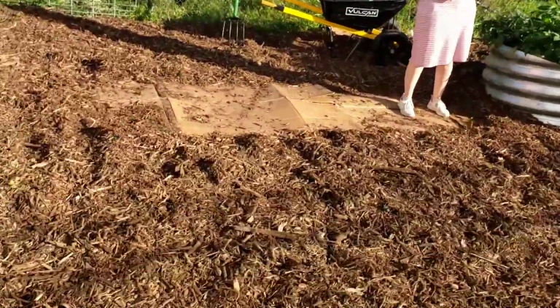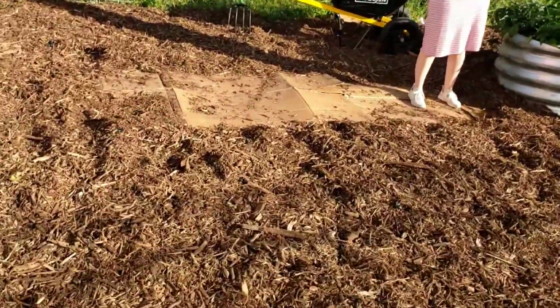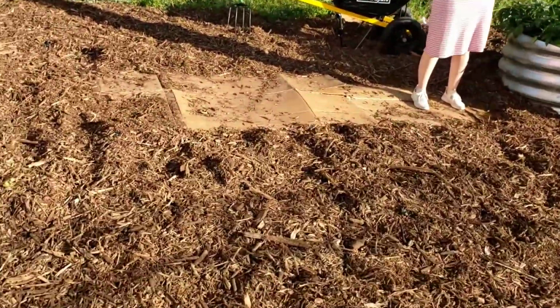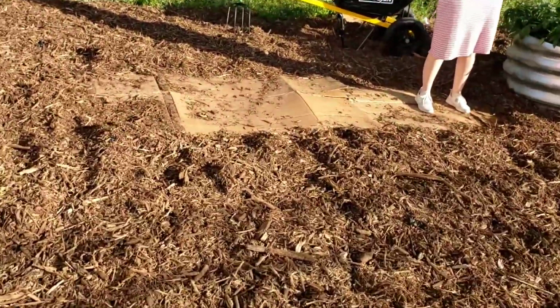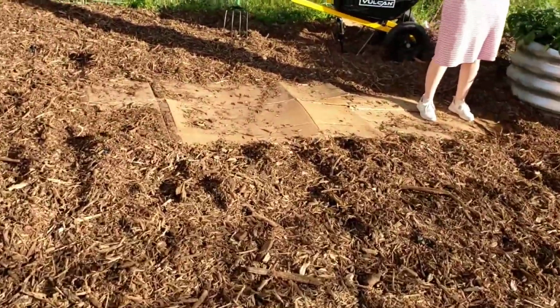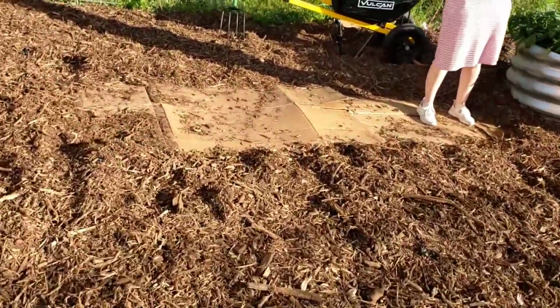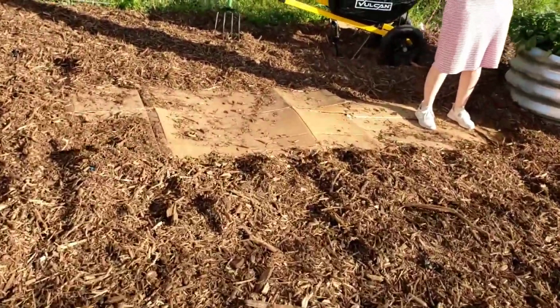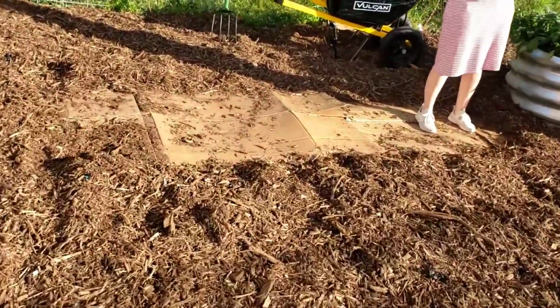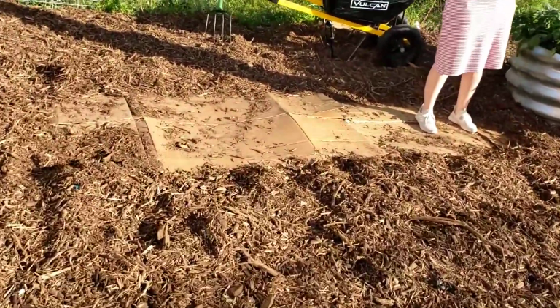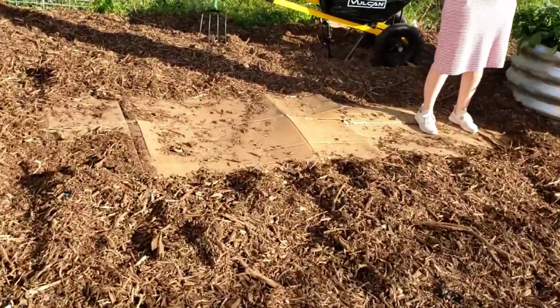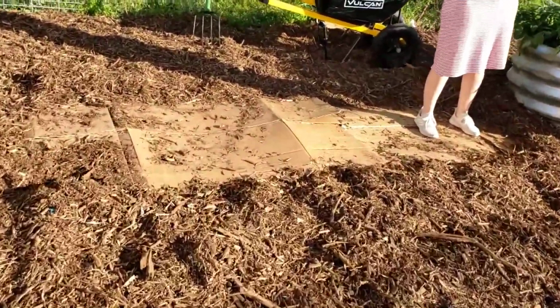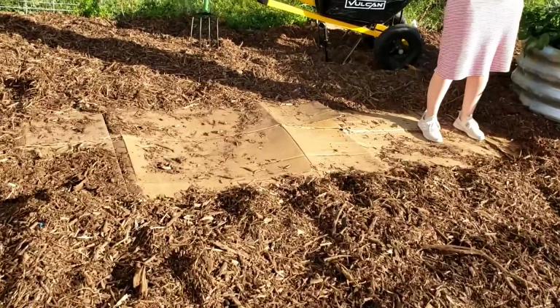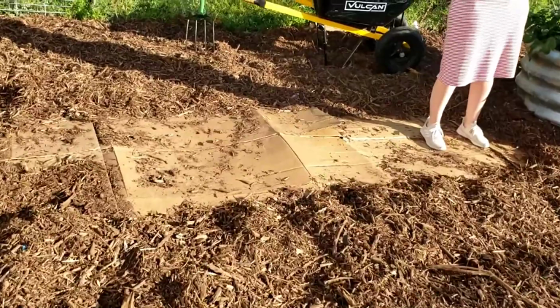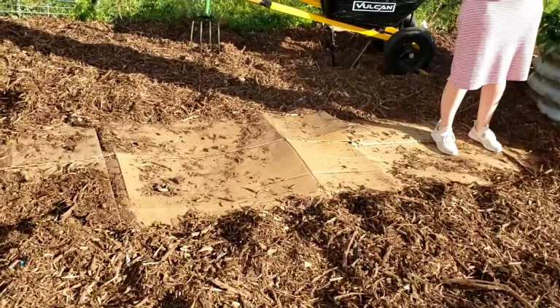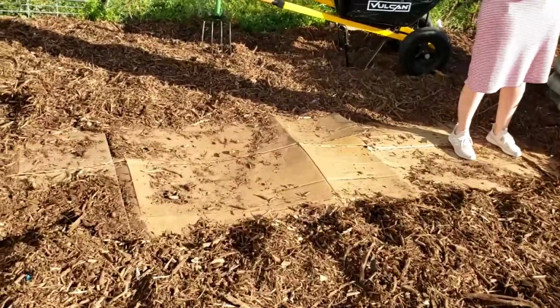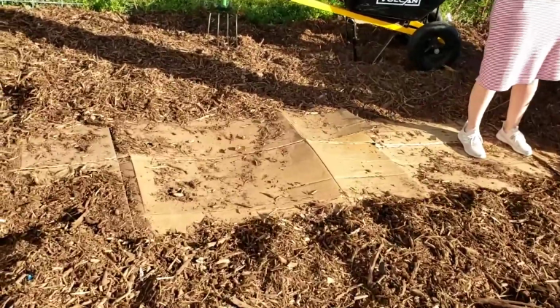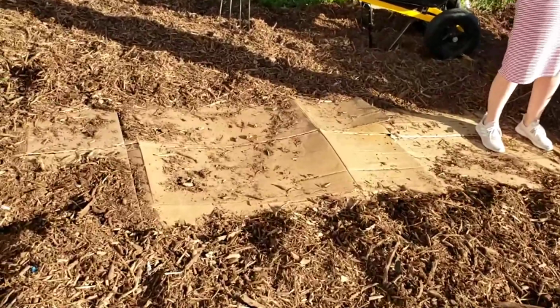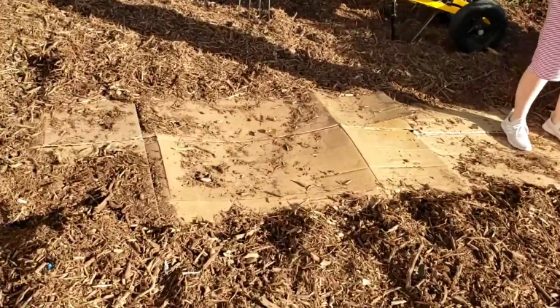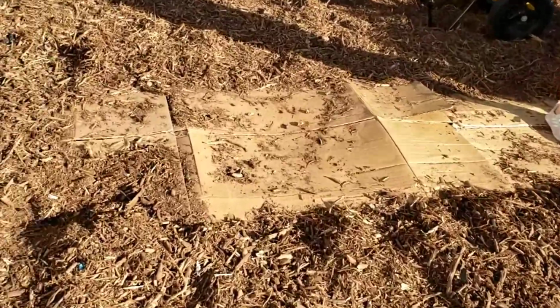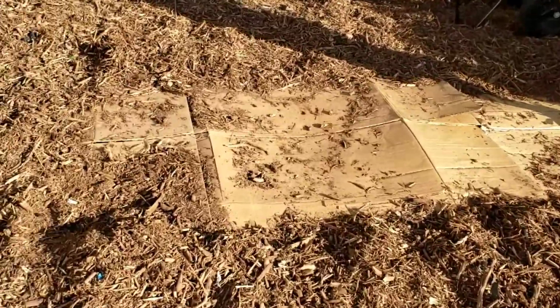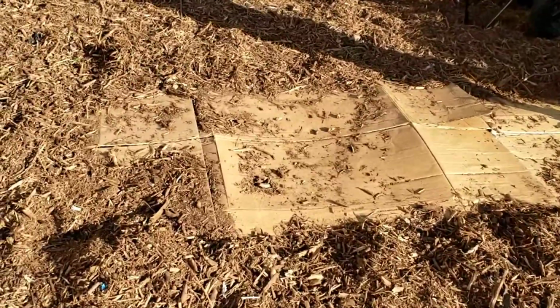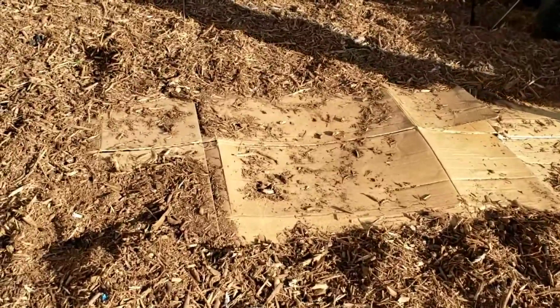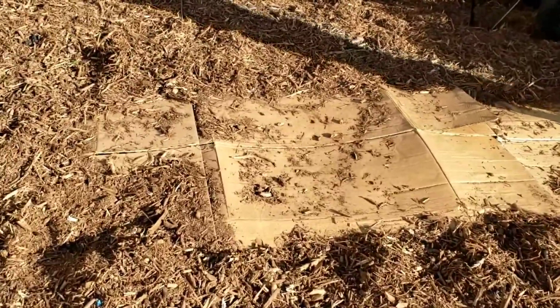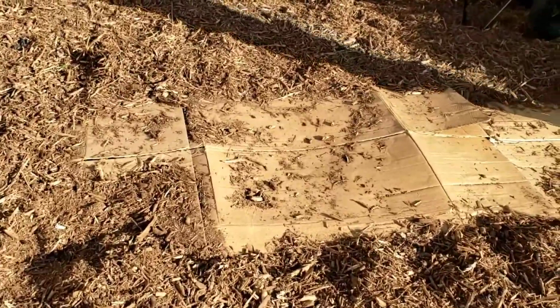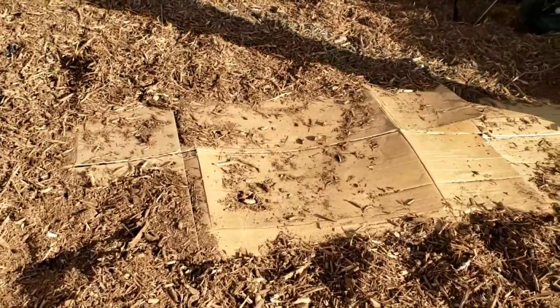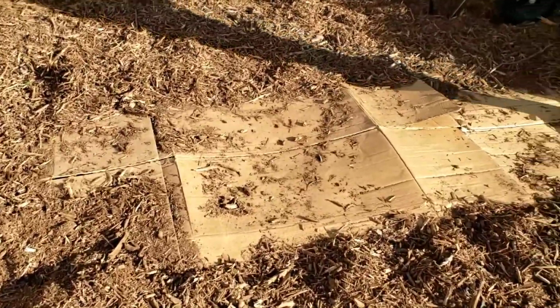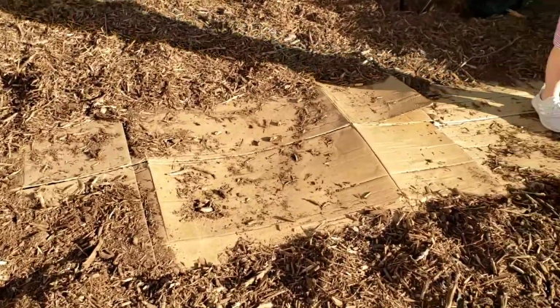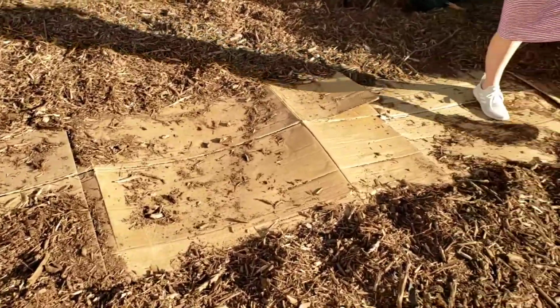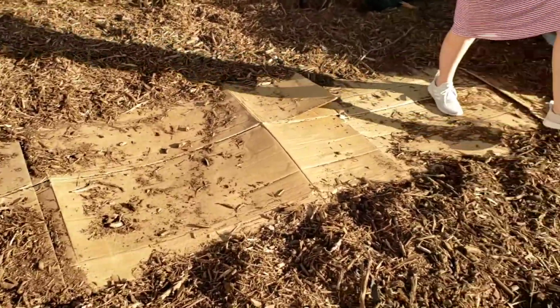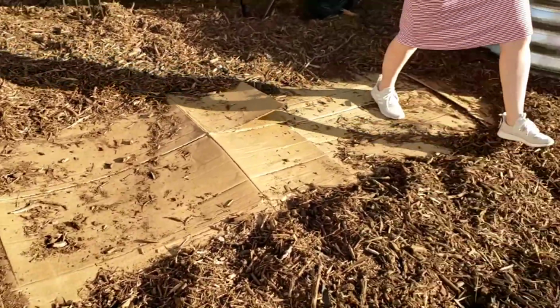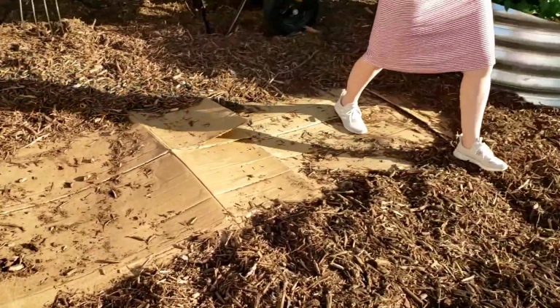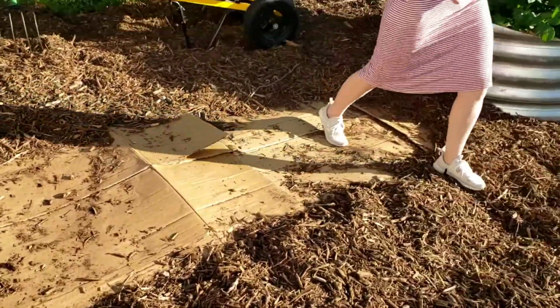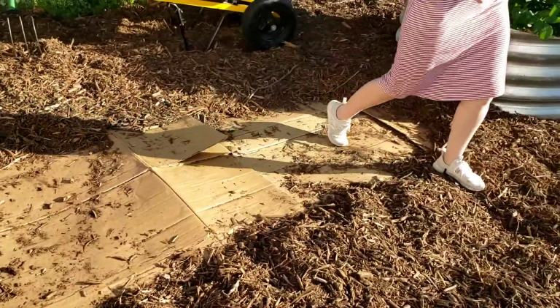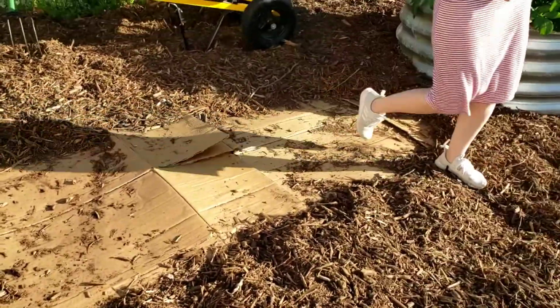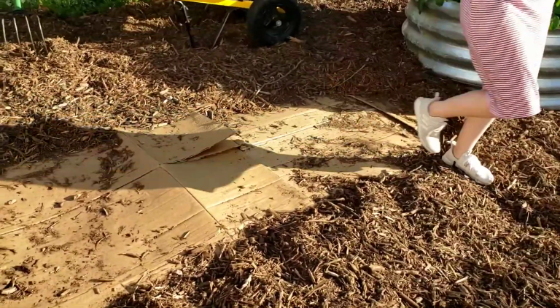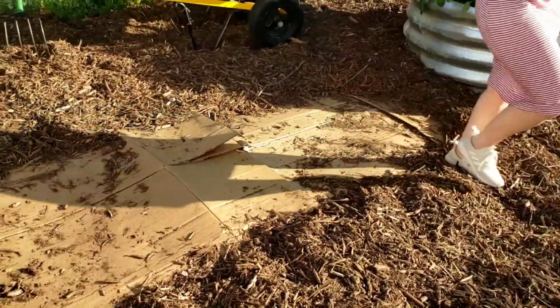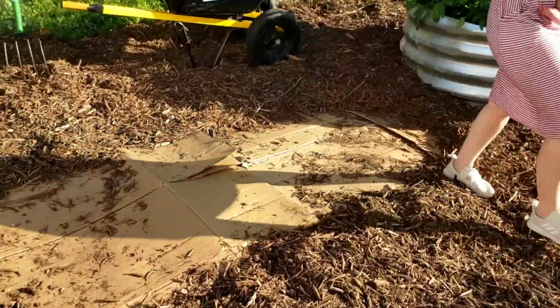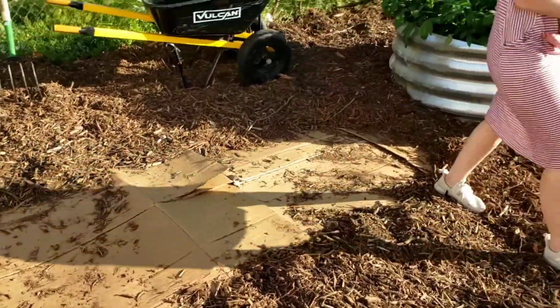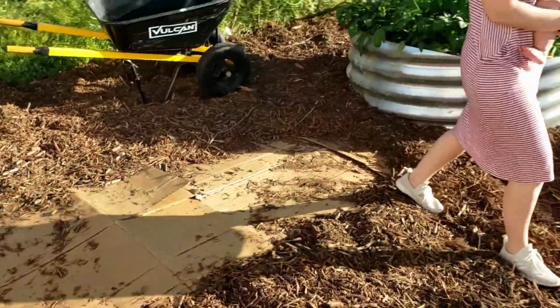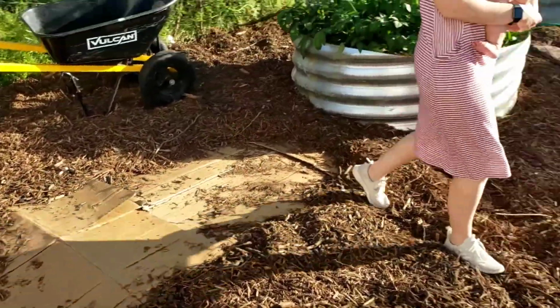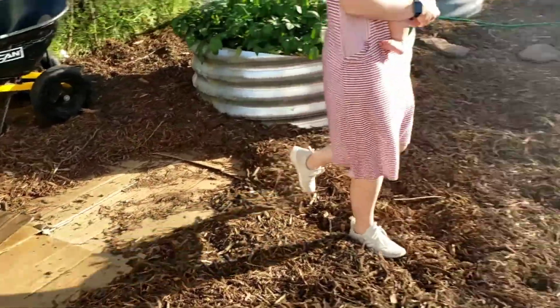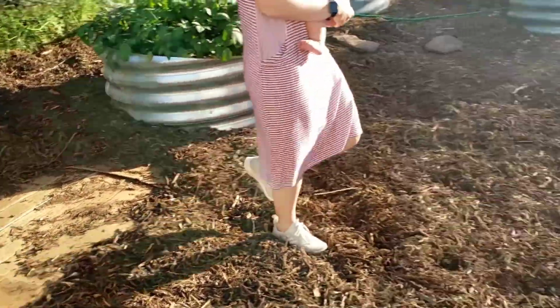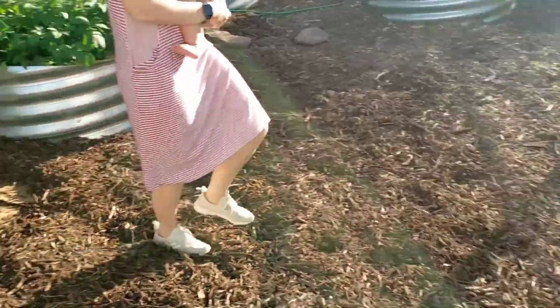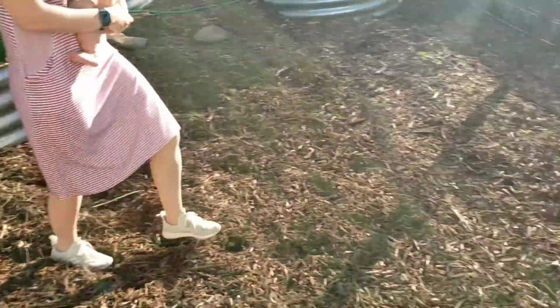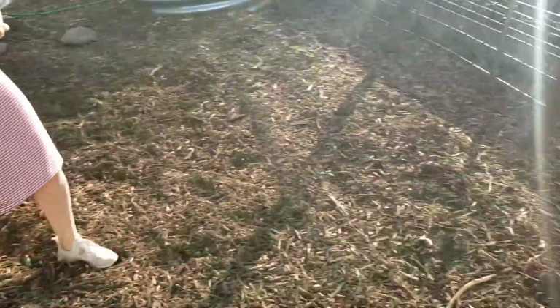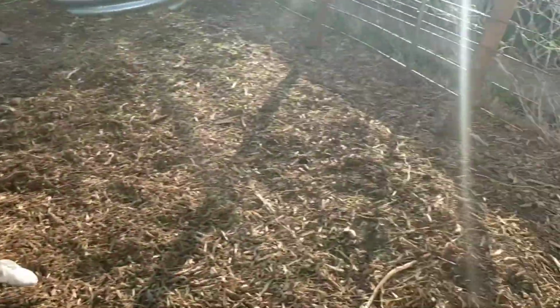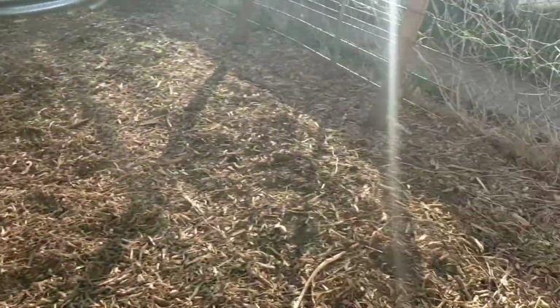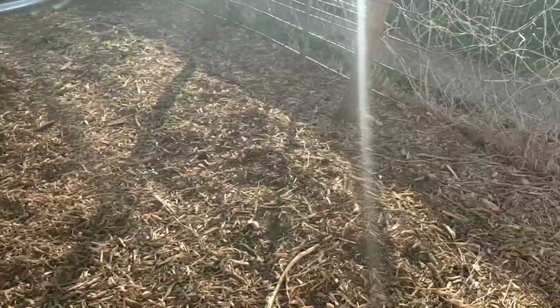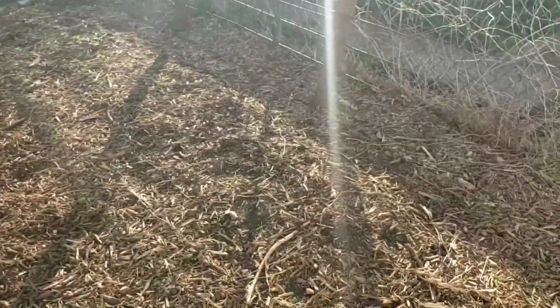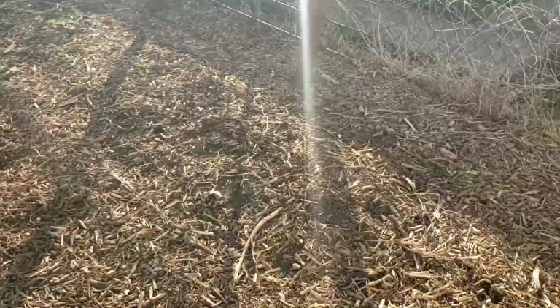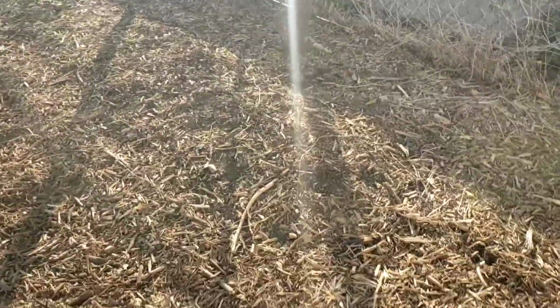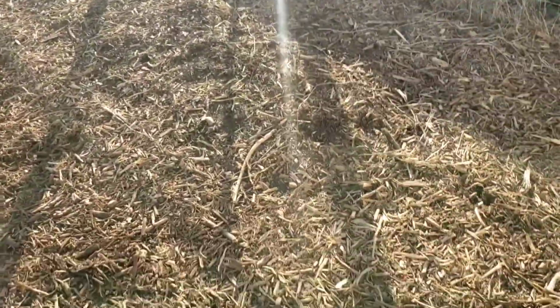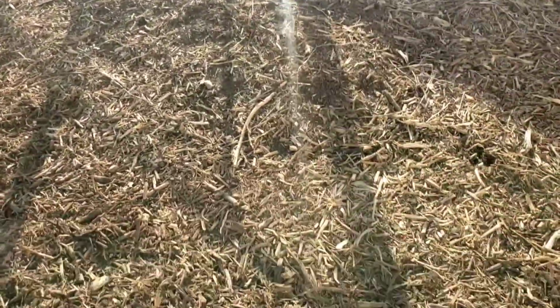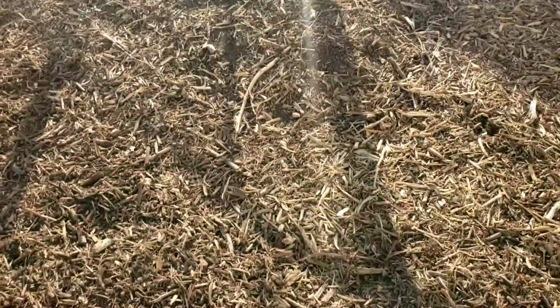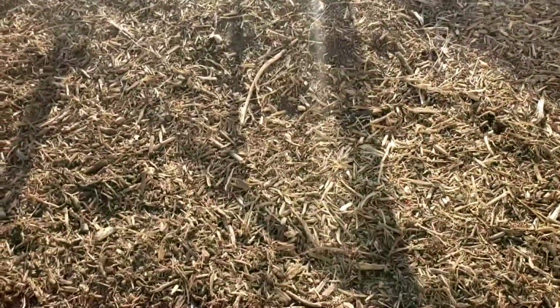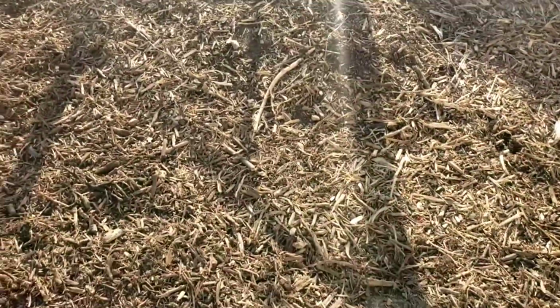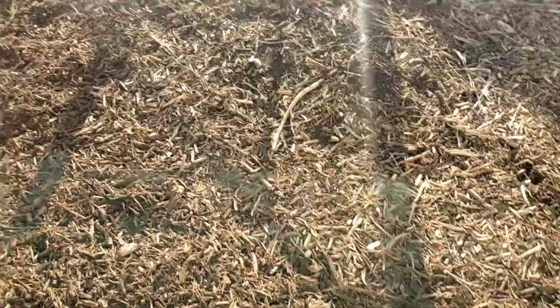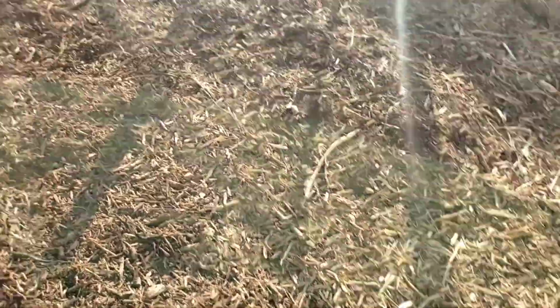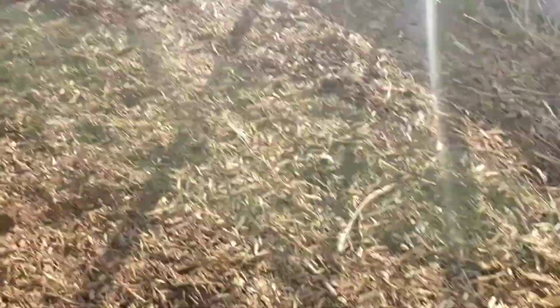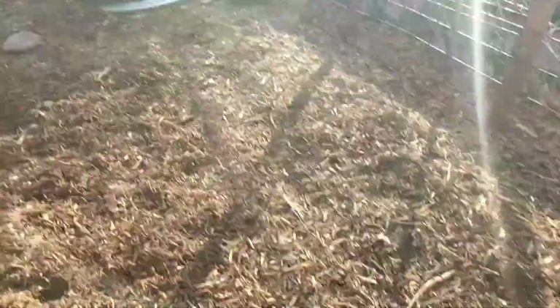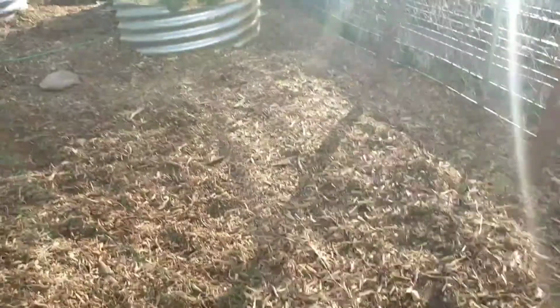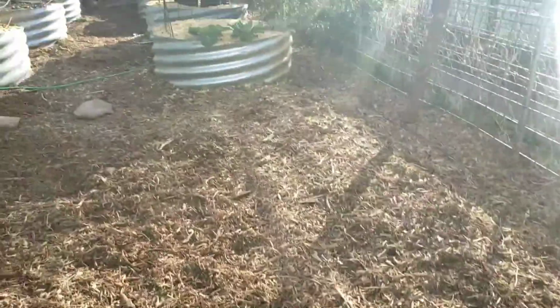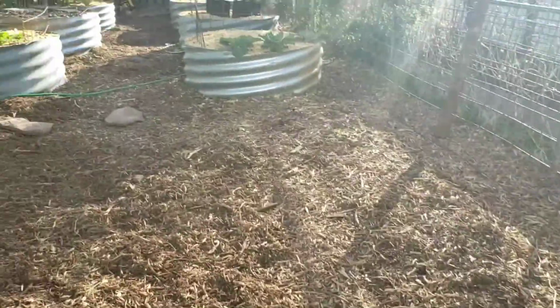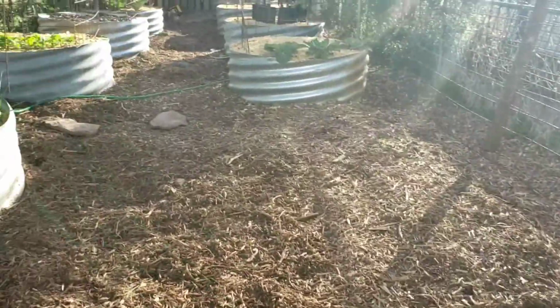We've got a new bed planned. We haven't put it in yet. We just finished mulching and it's going to look pretty similar to this guy.